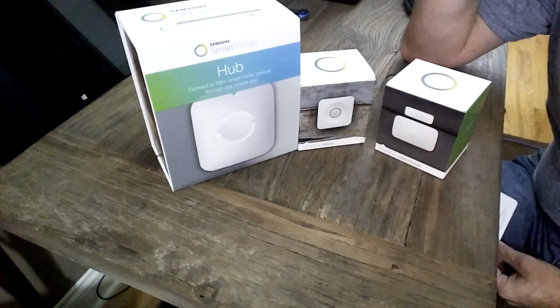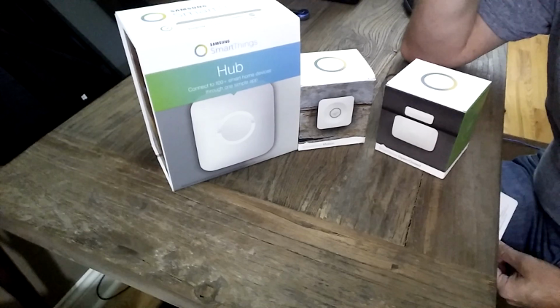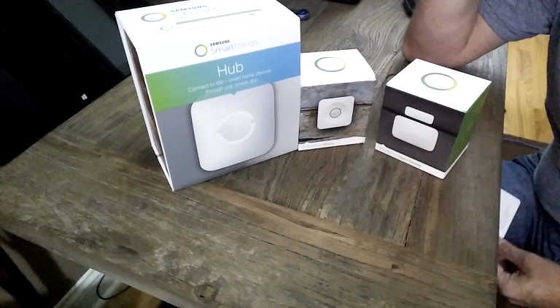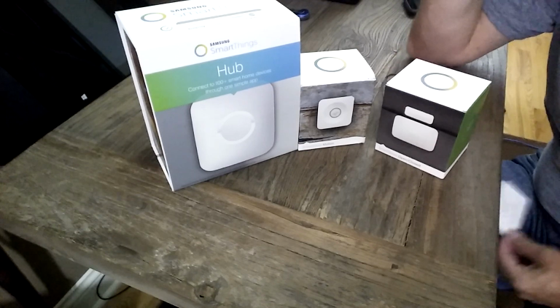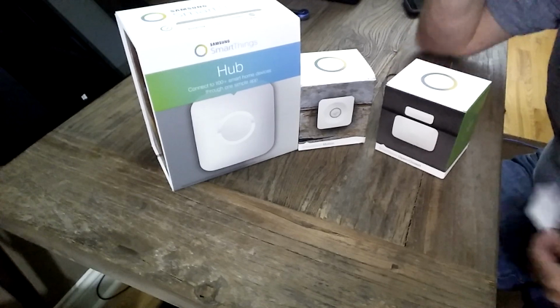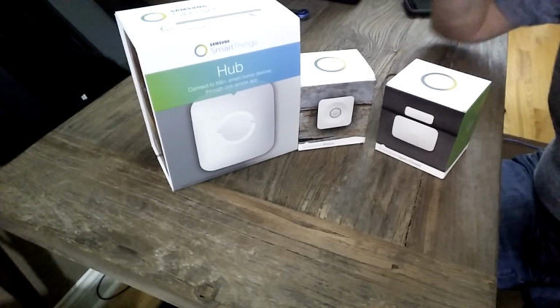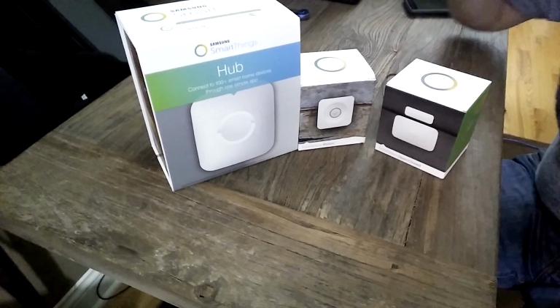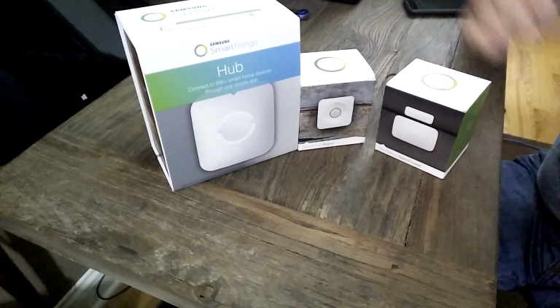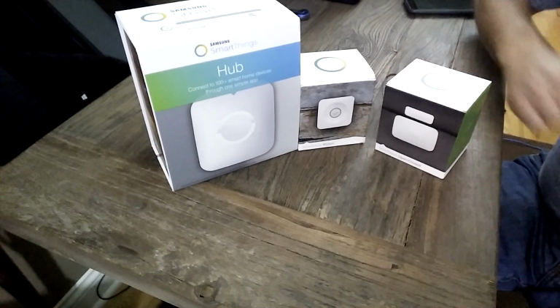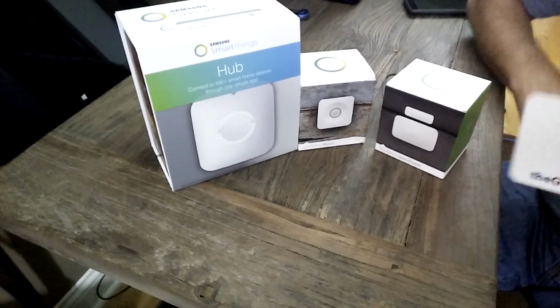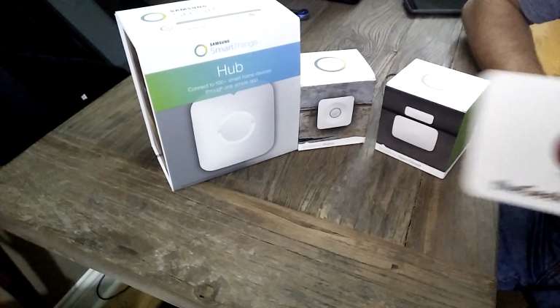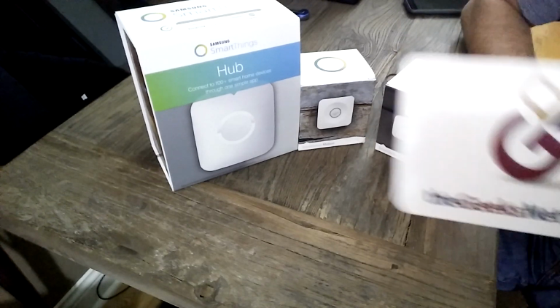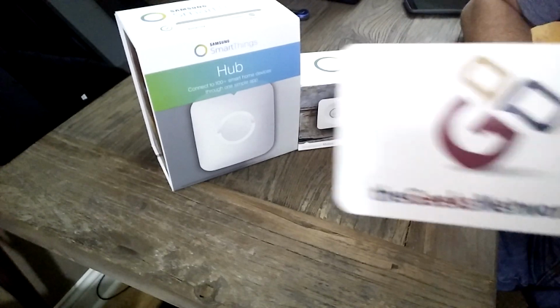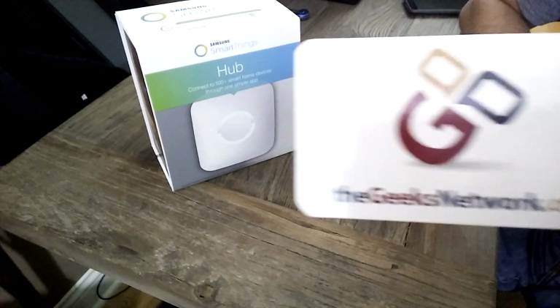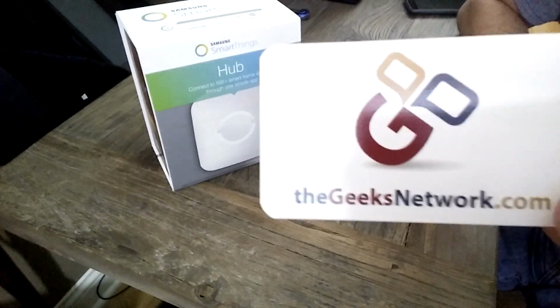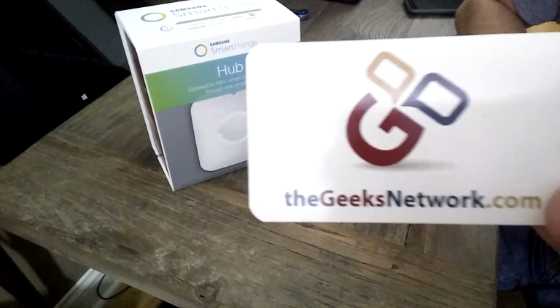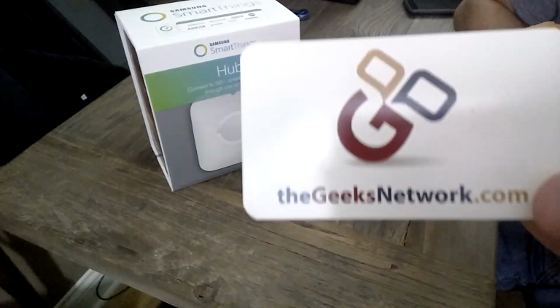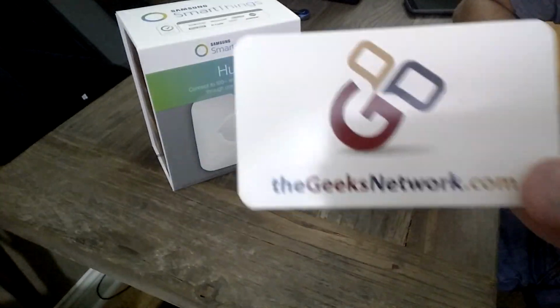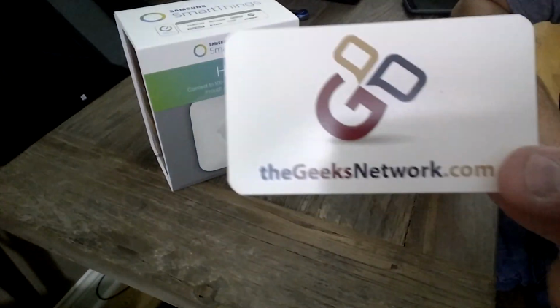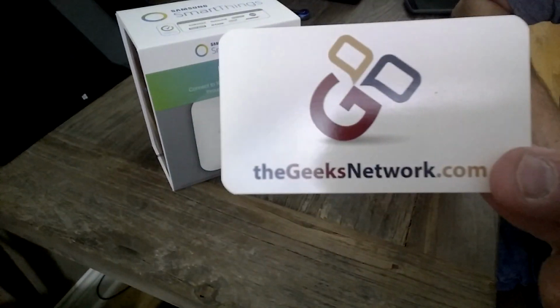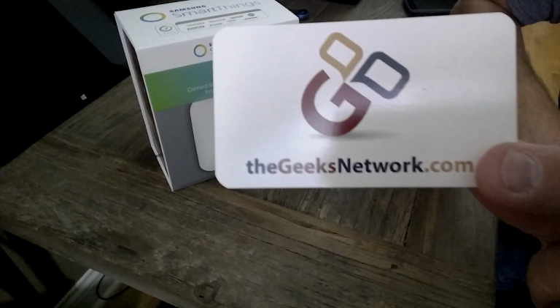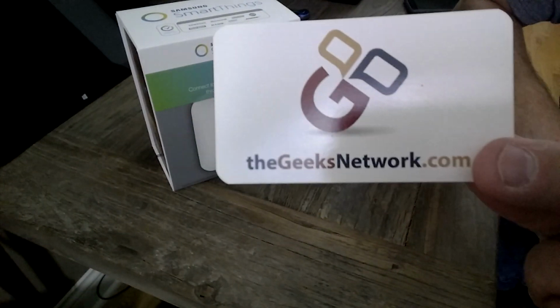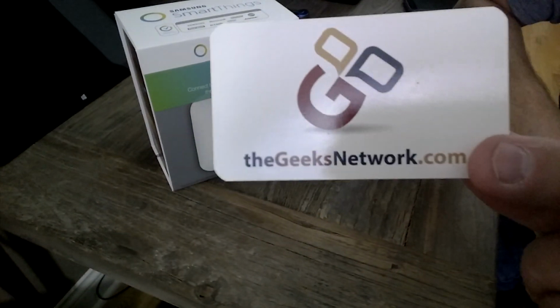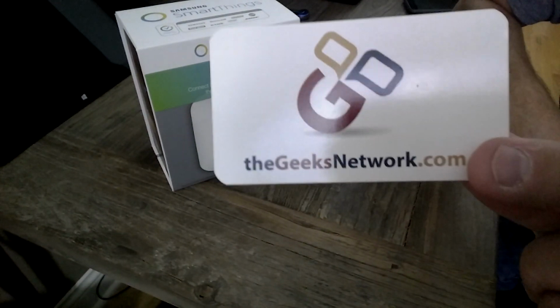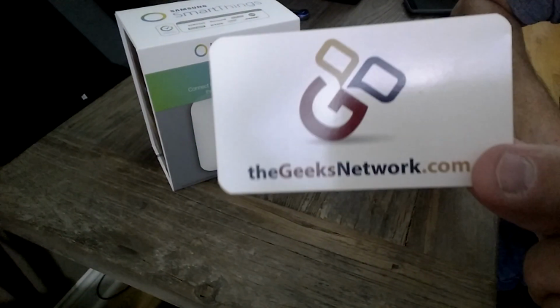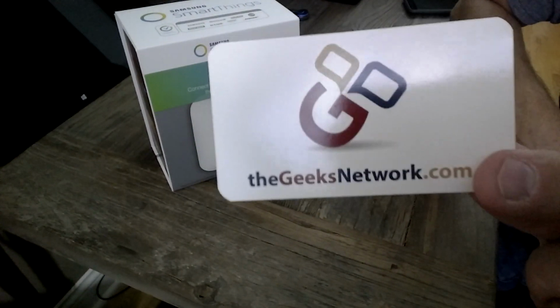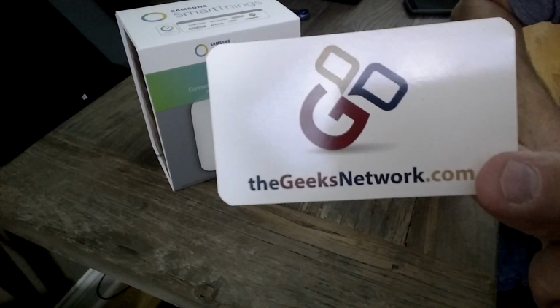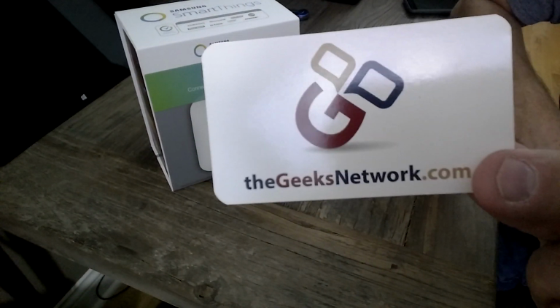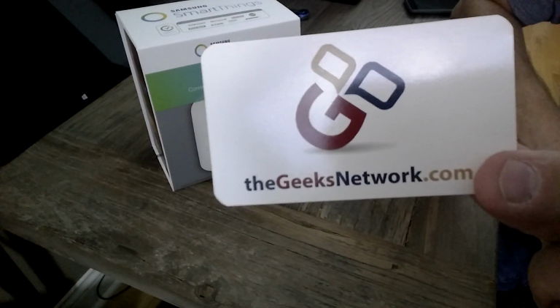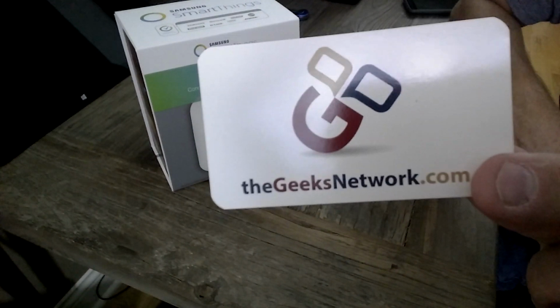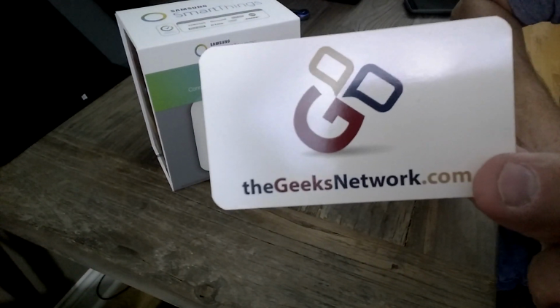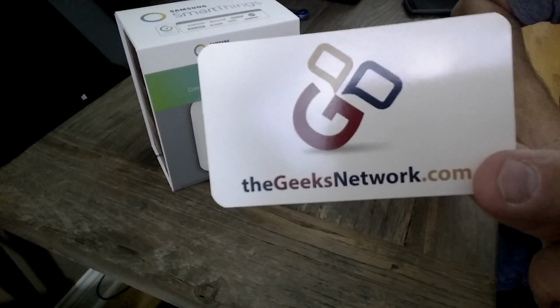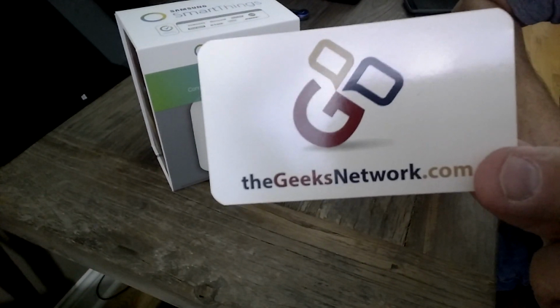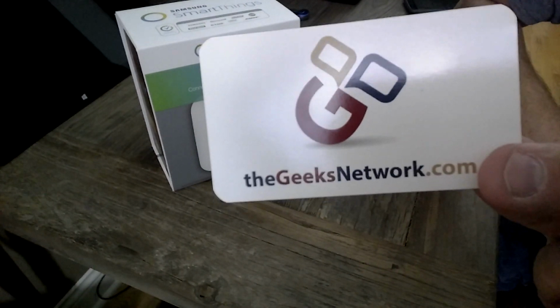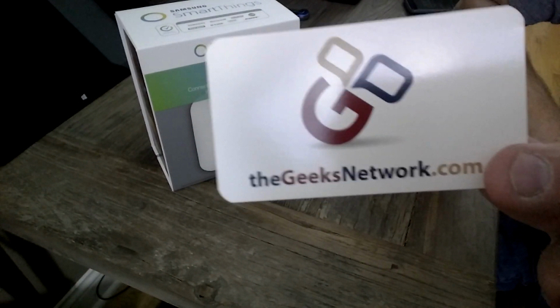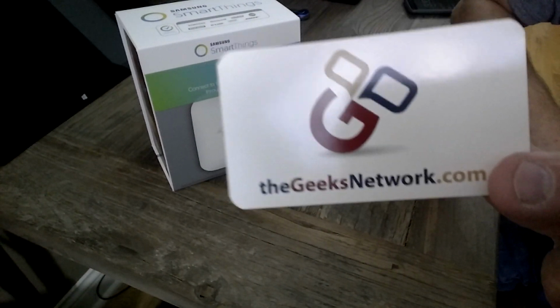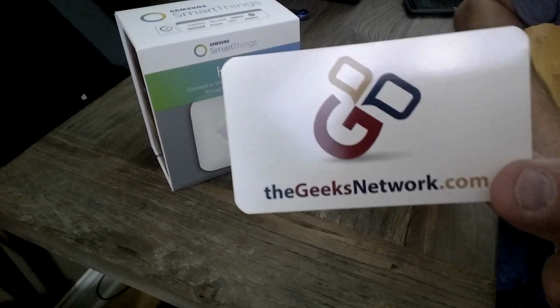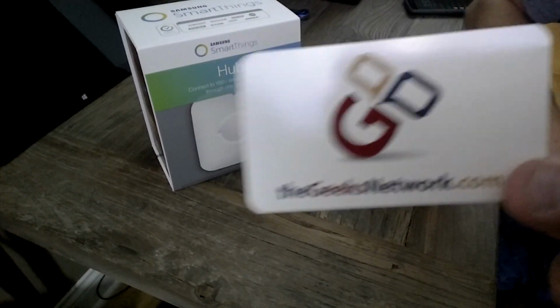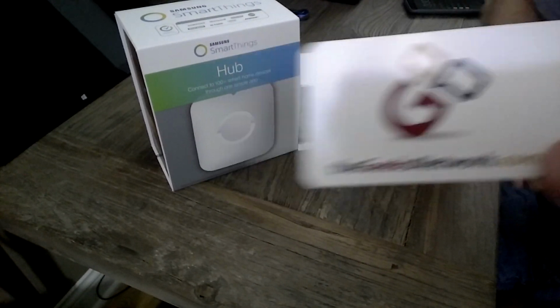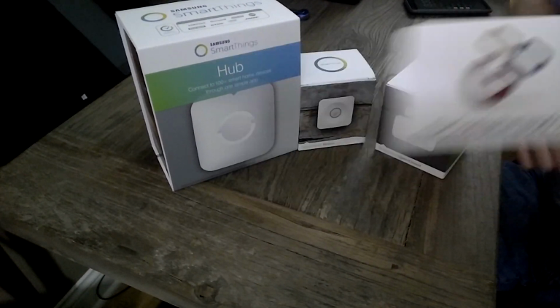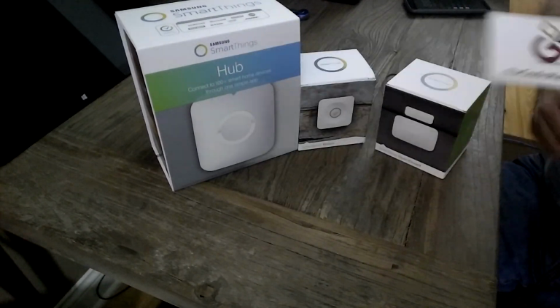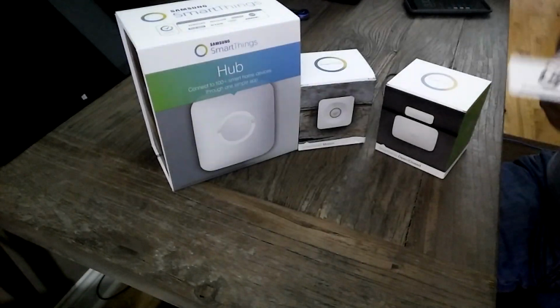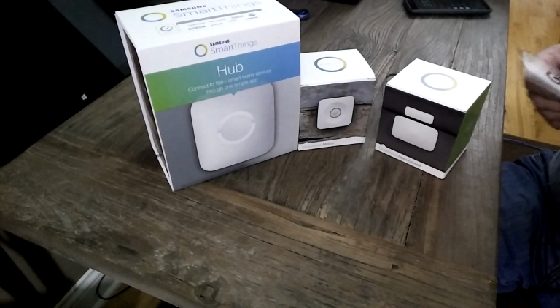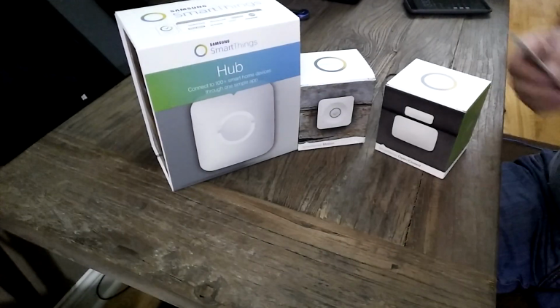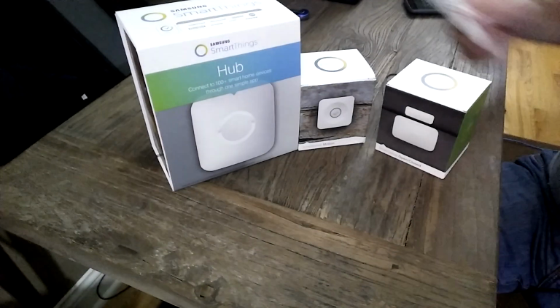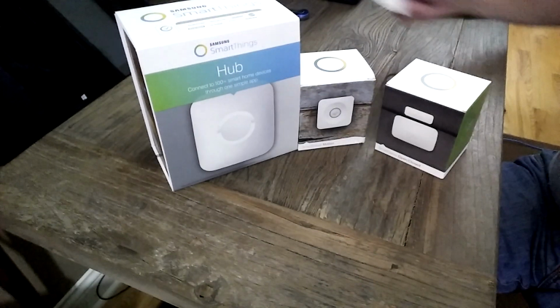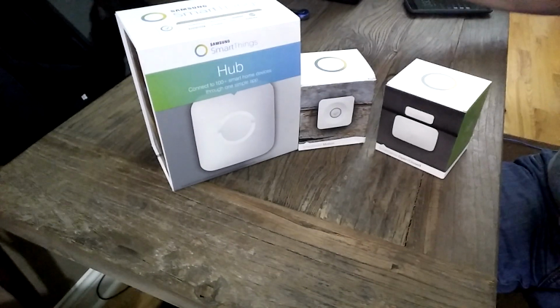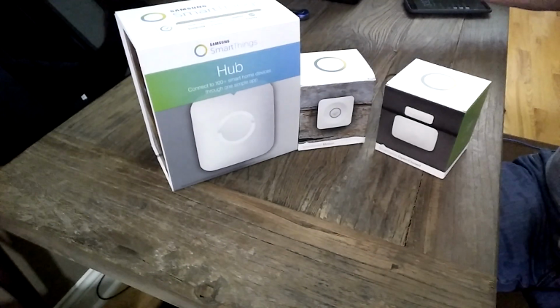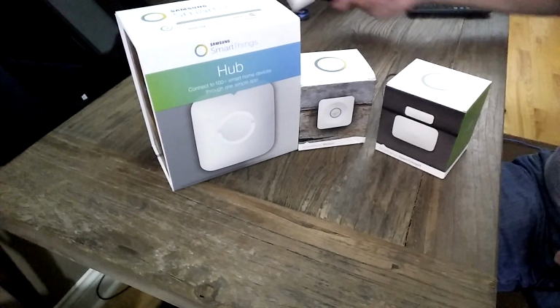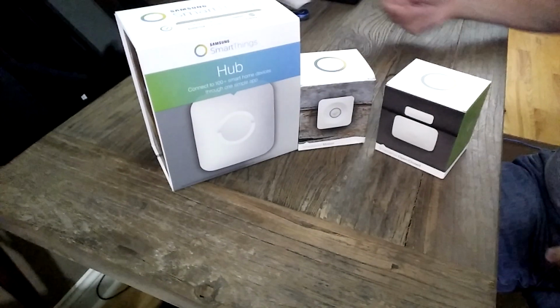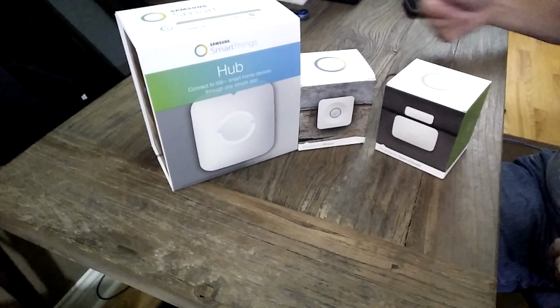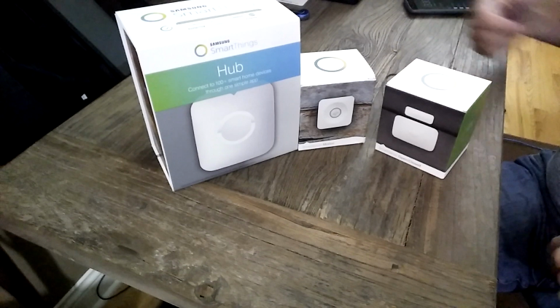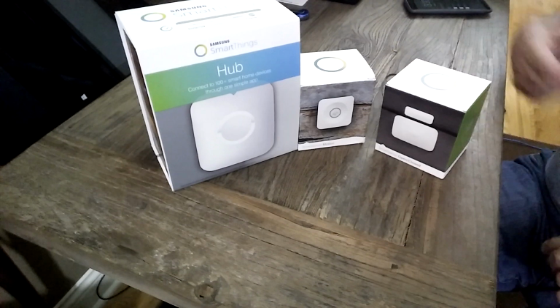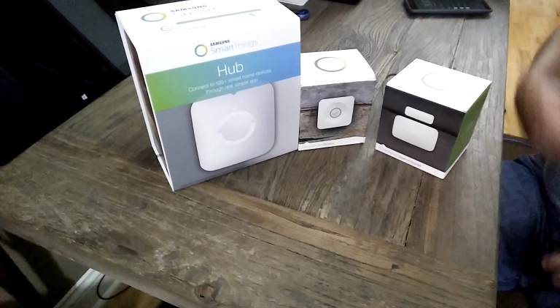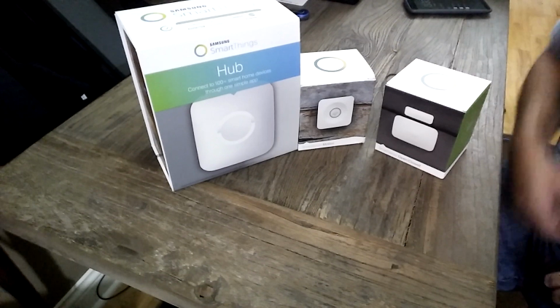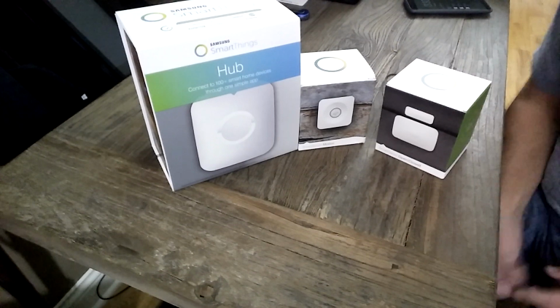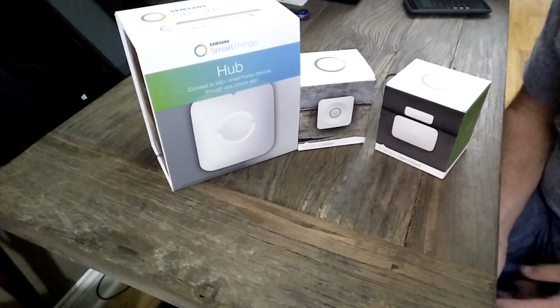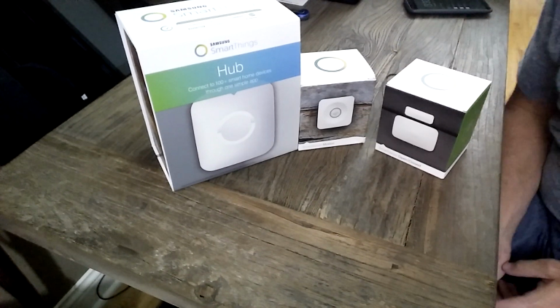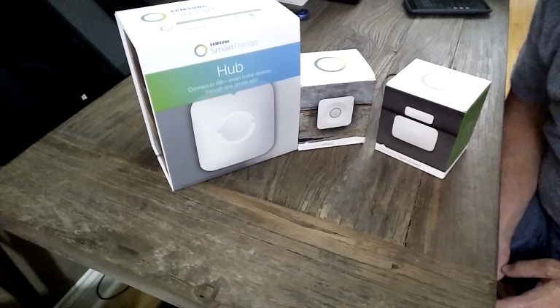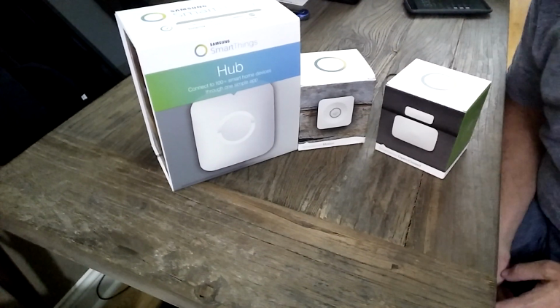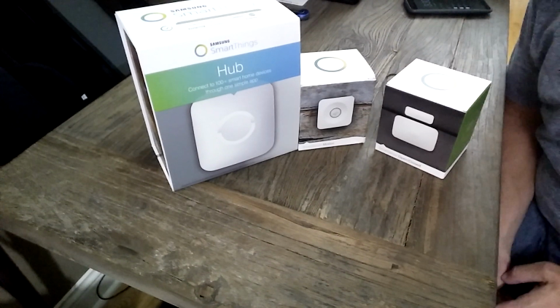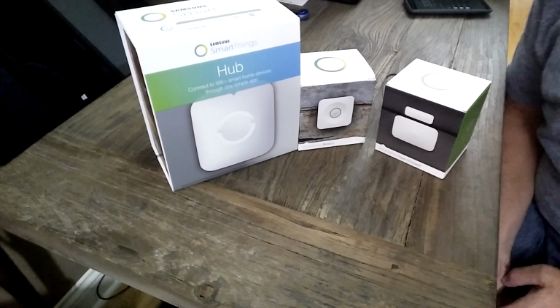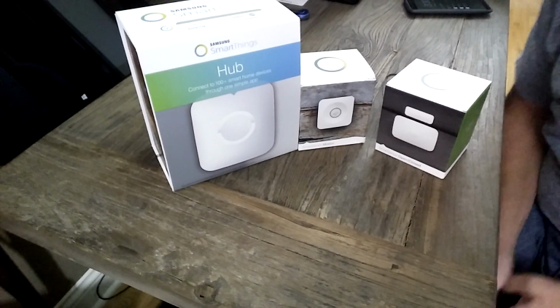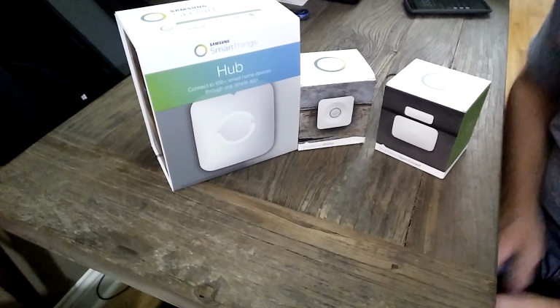Hi guys, it's Dave with TheHomeServerShow.com, a member of The Geeks Network. Head out to TheGeeksNetwork.com for more home automation goodies.